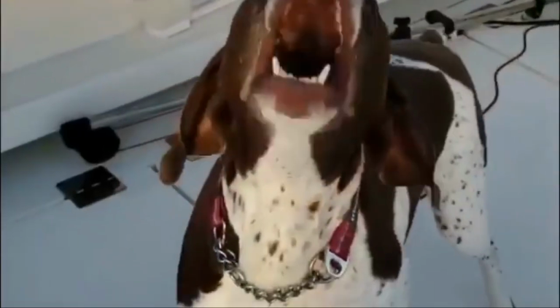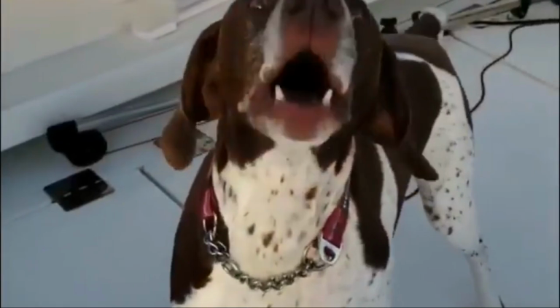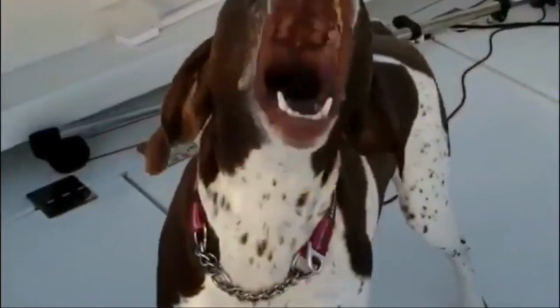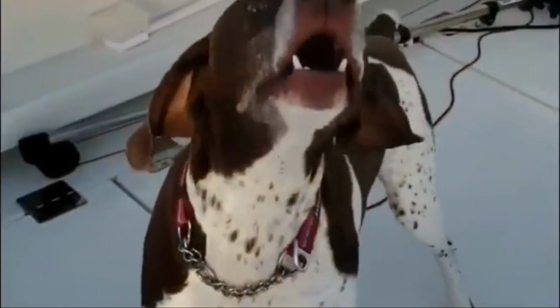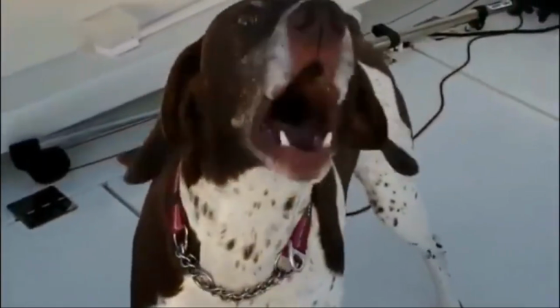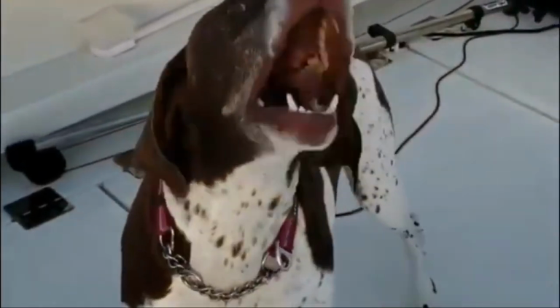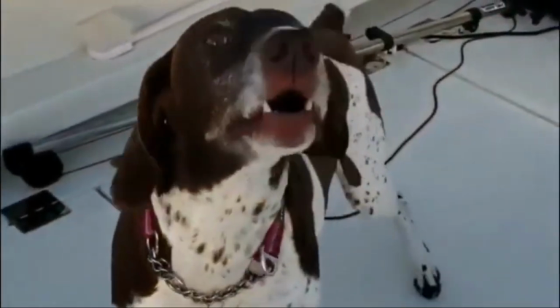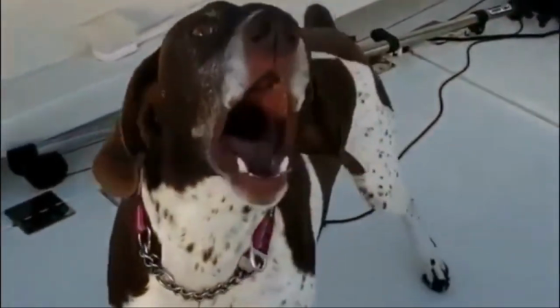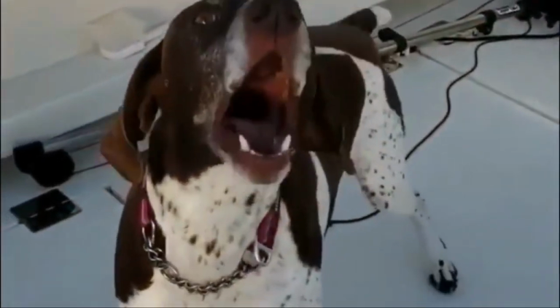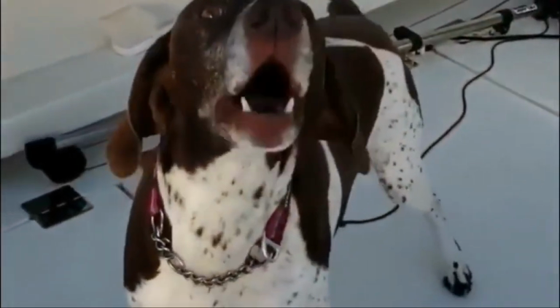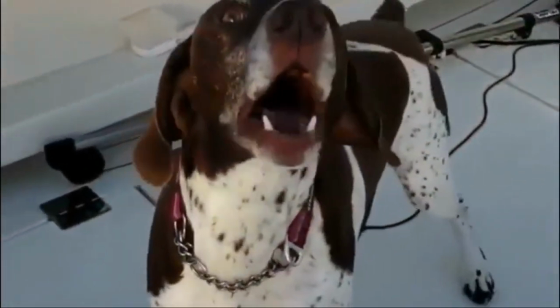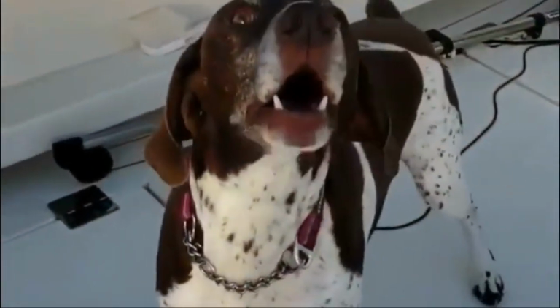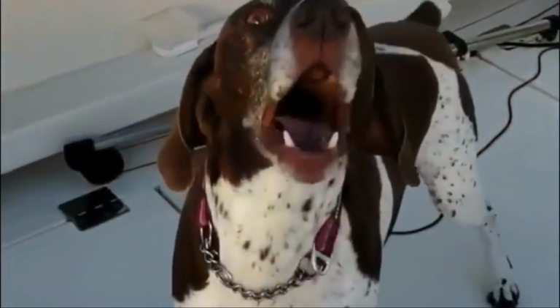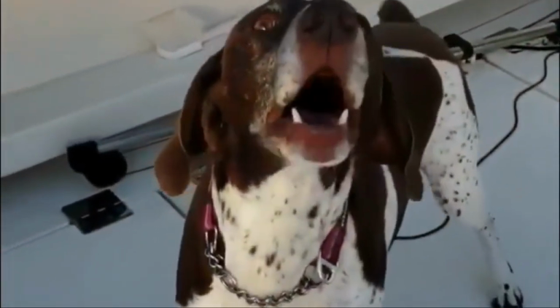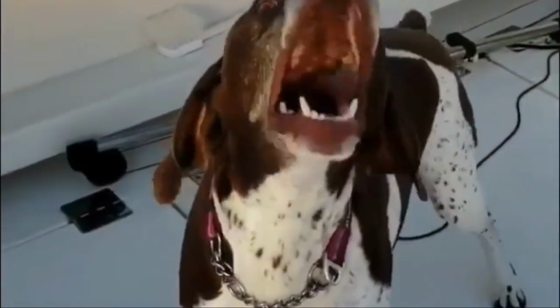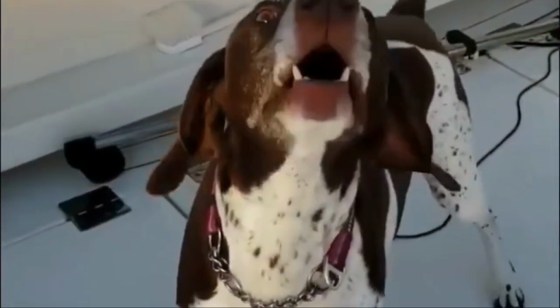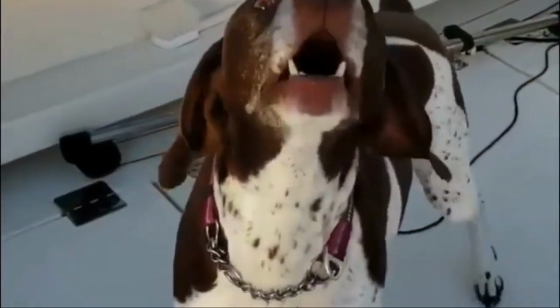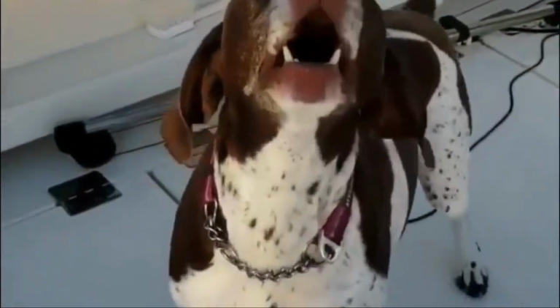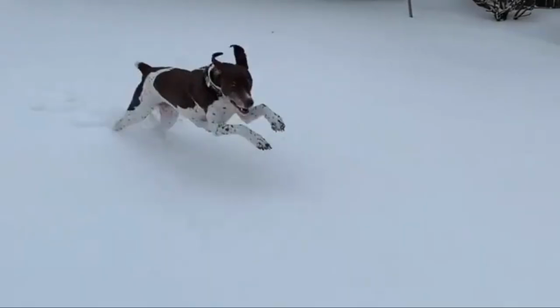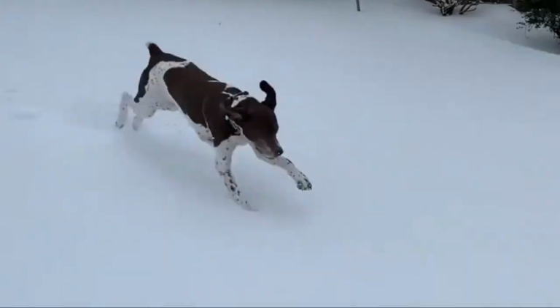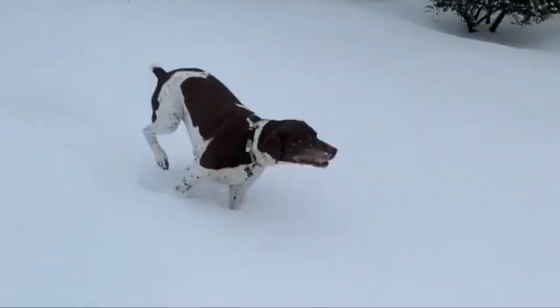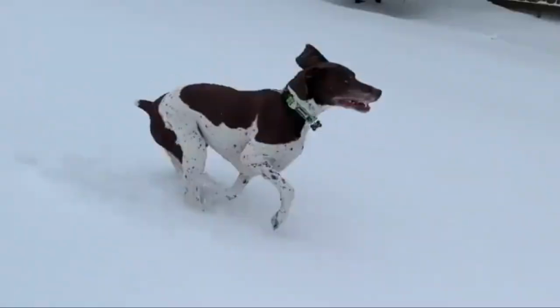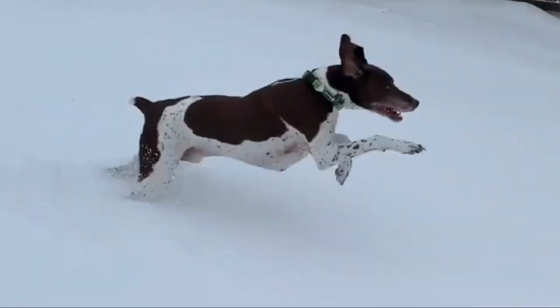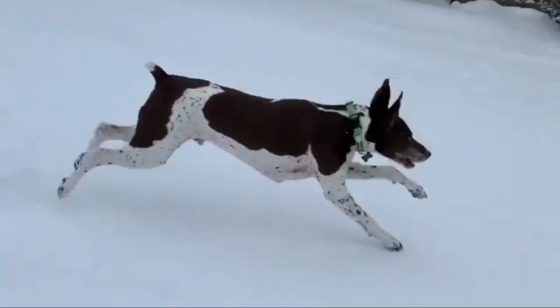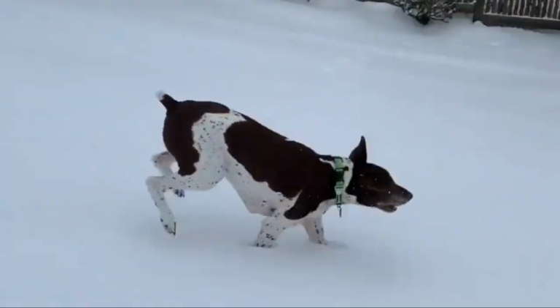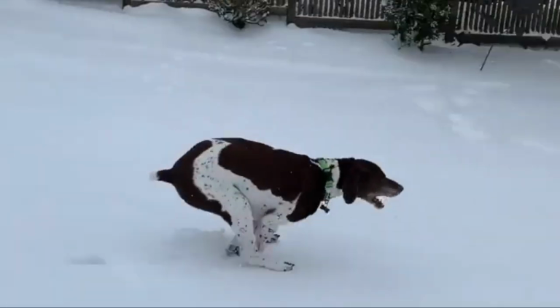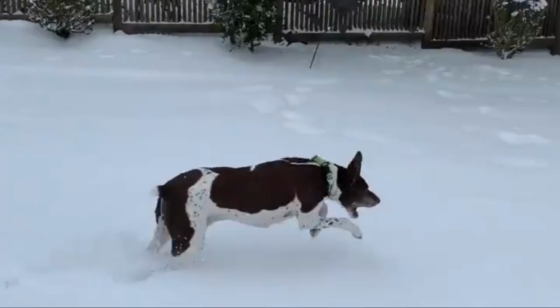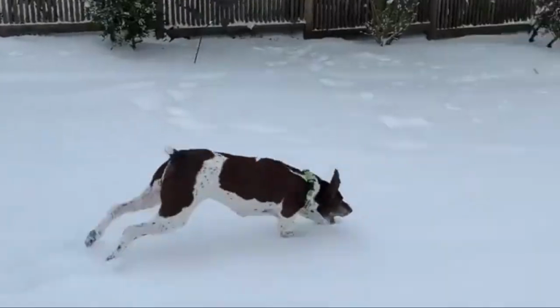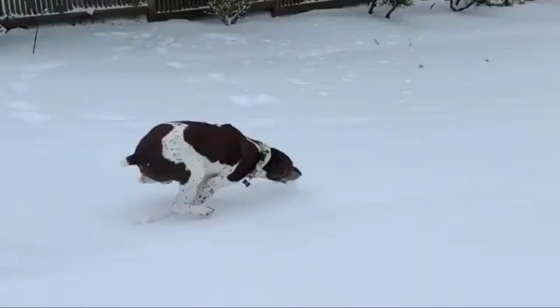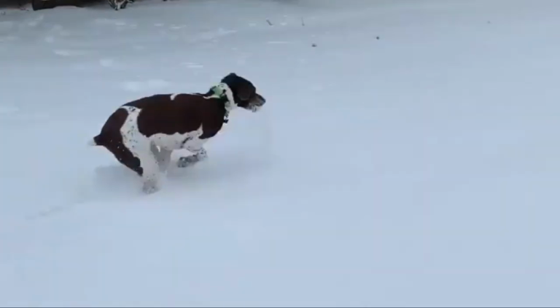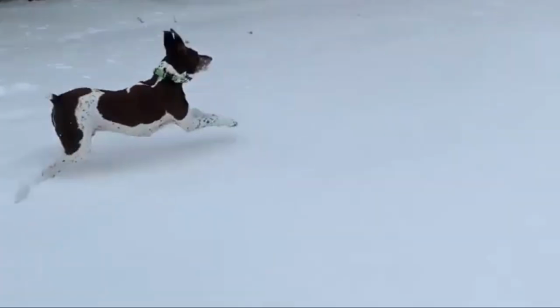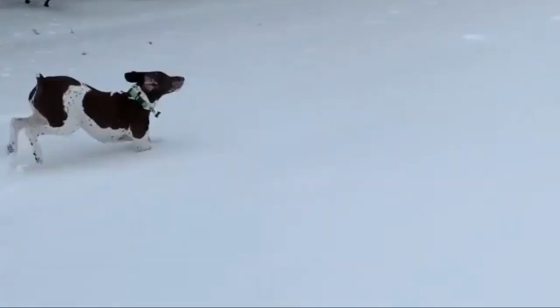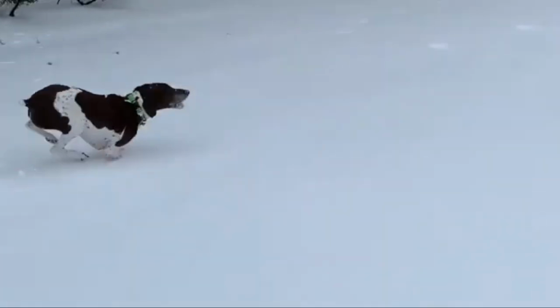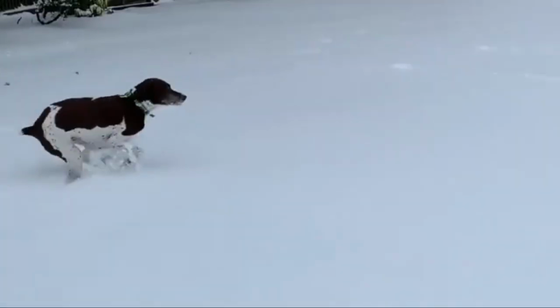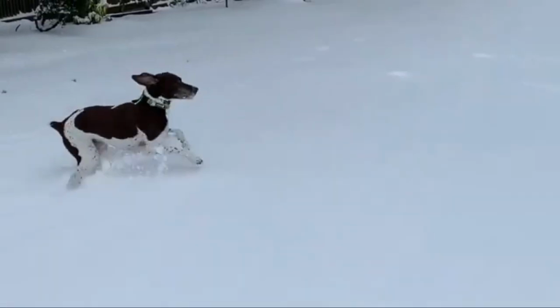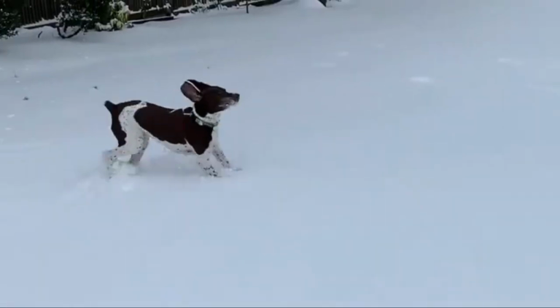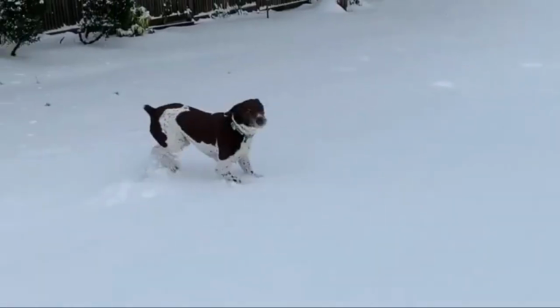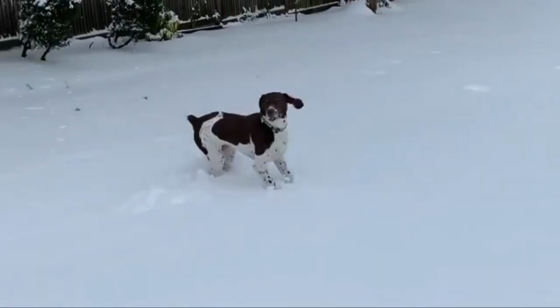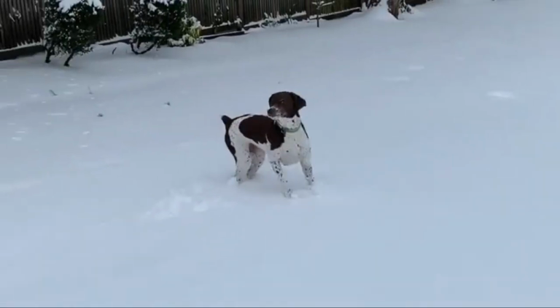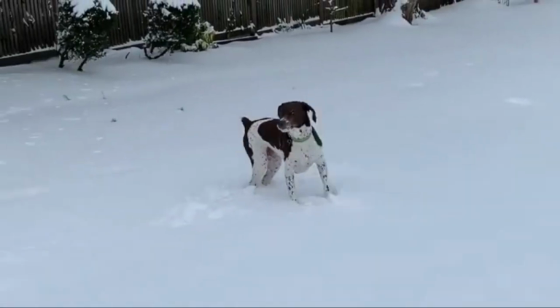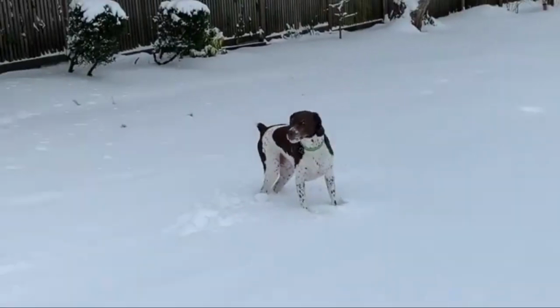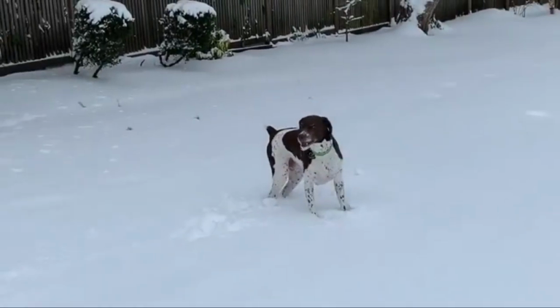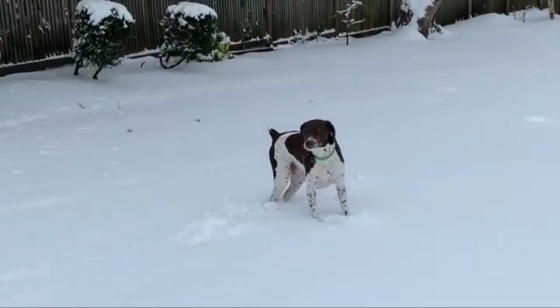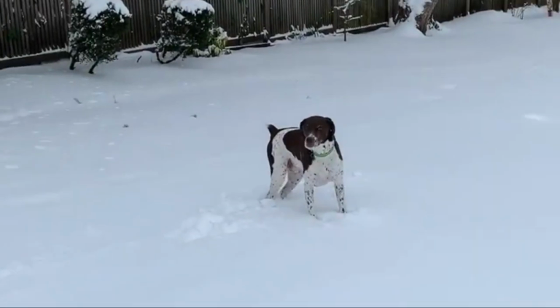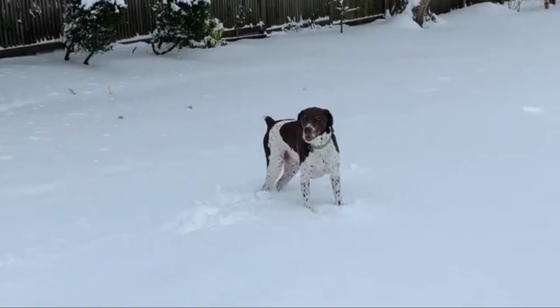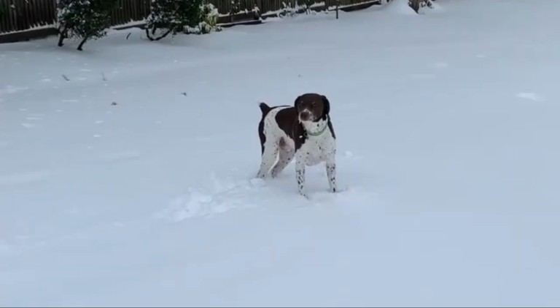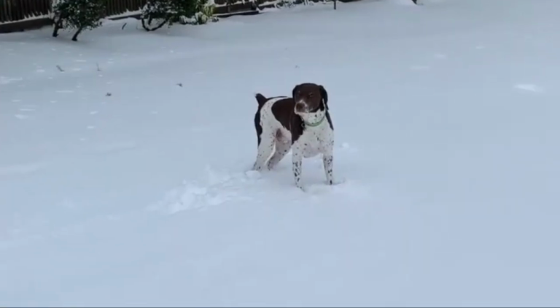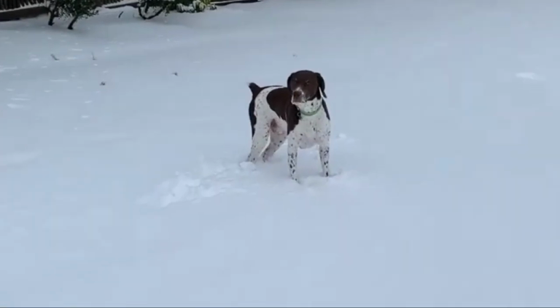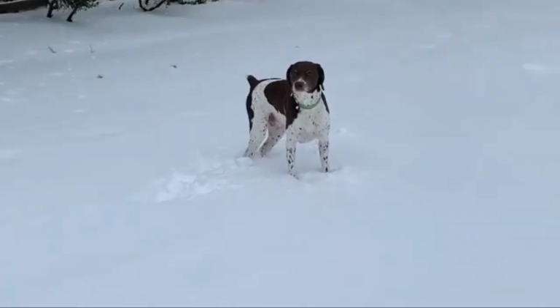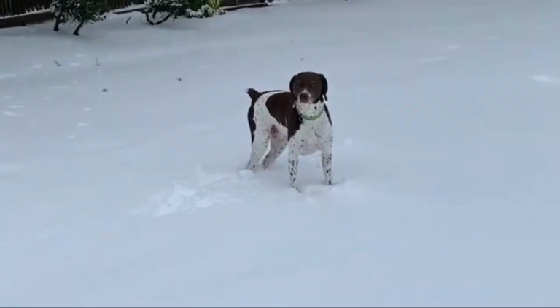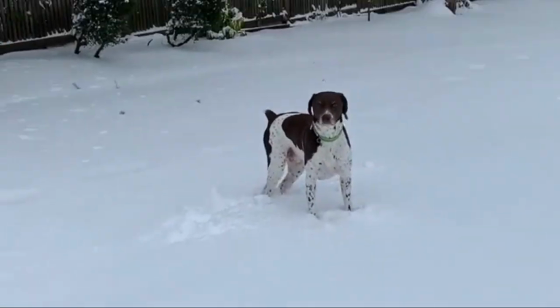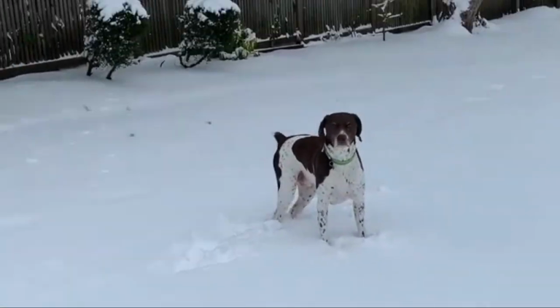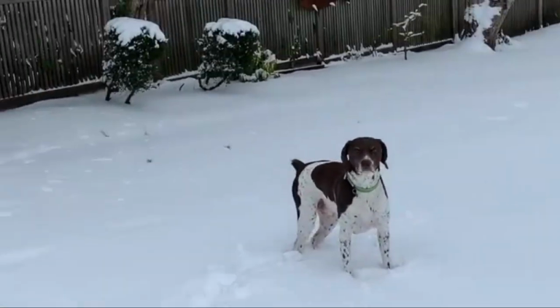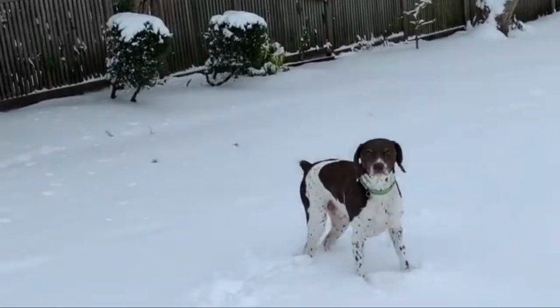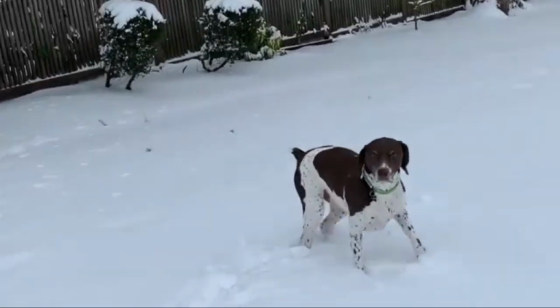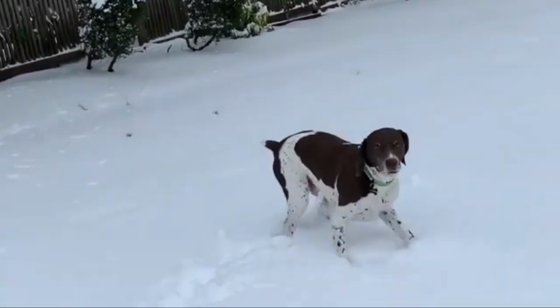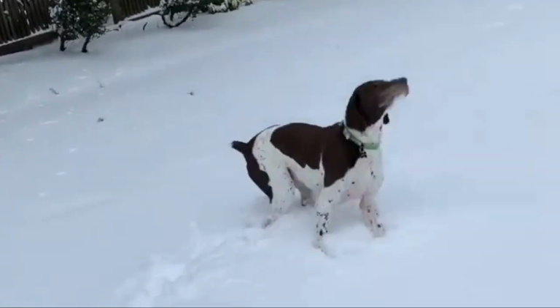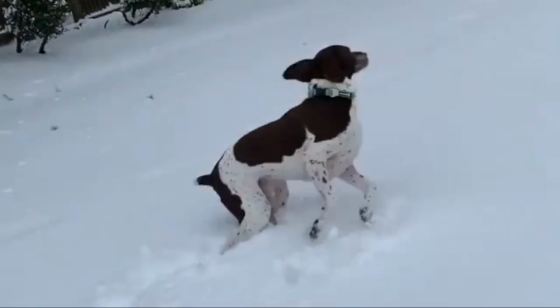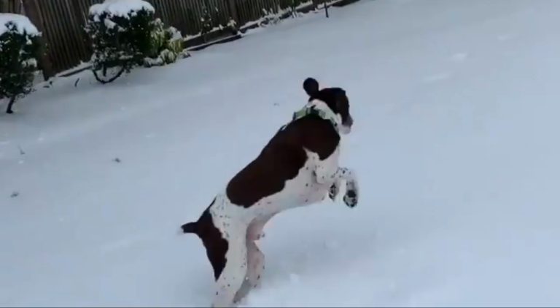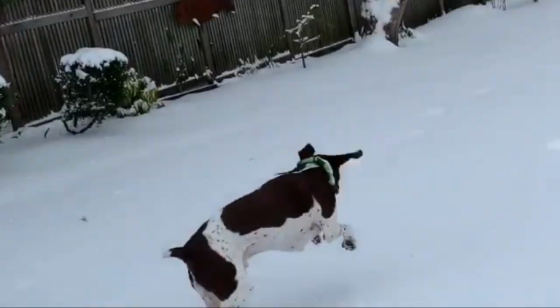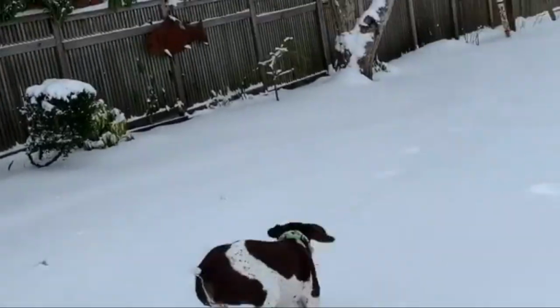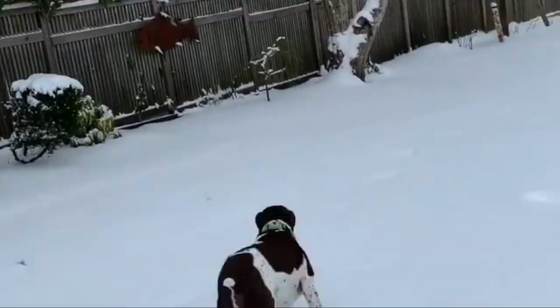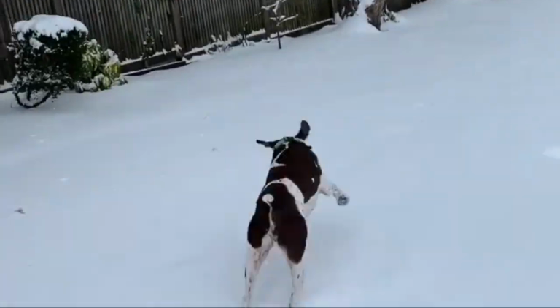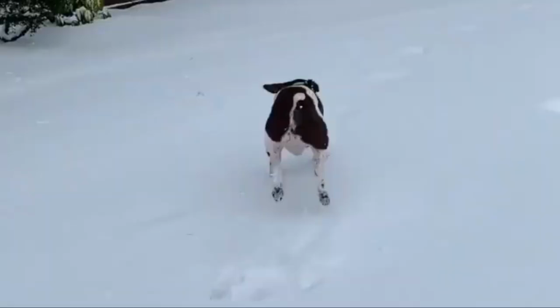The German Shorthaired Pointer is an excellent family dog but is not content to sit around. Playful and intelligent, this dog needs ample daily exercise and access to a fairly sized yard.